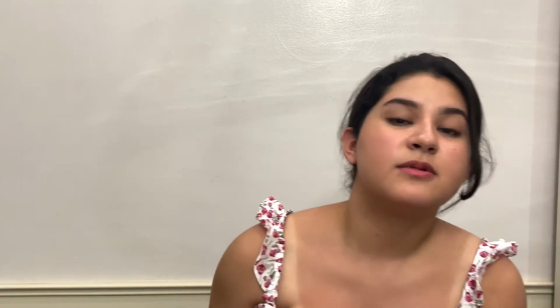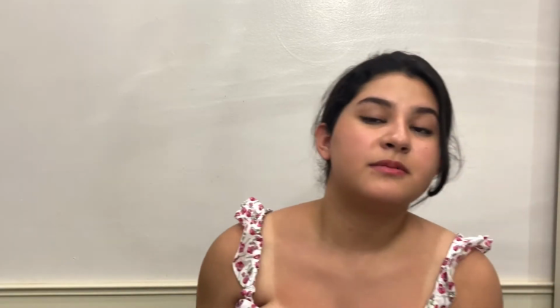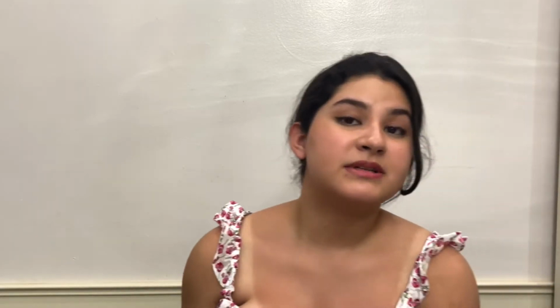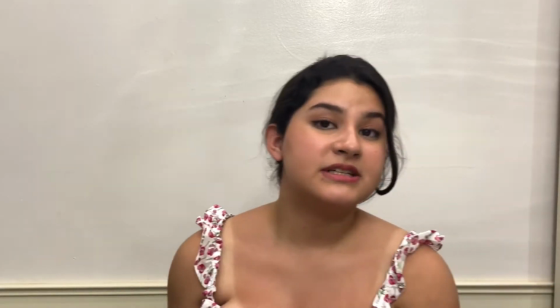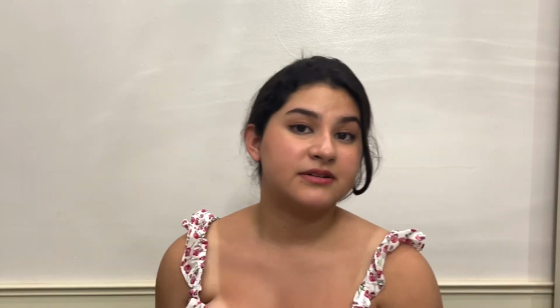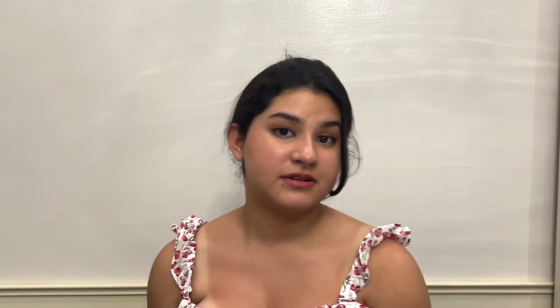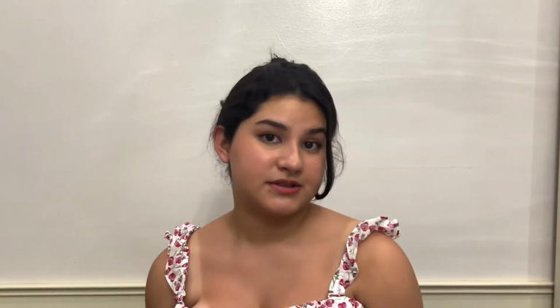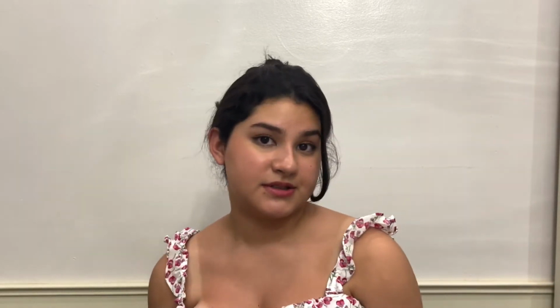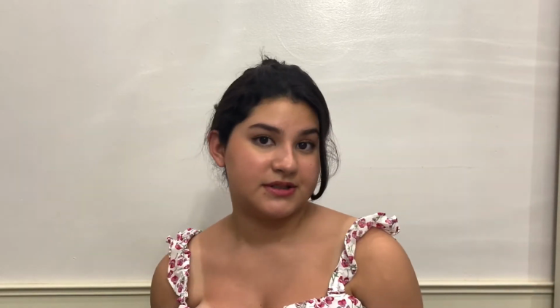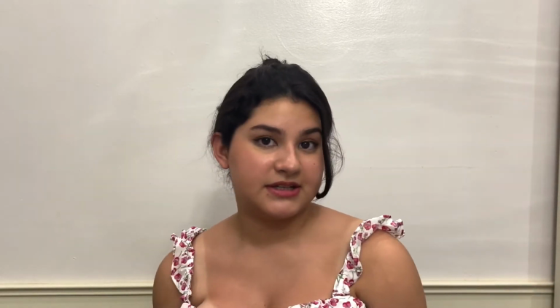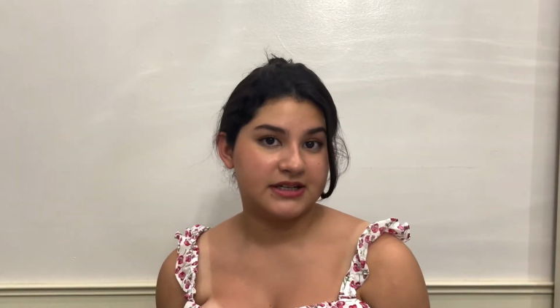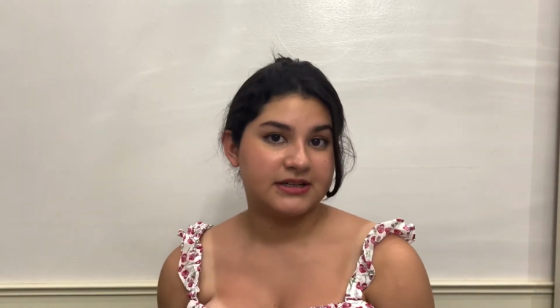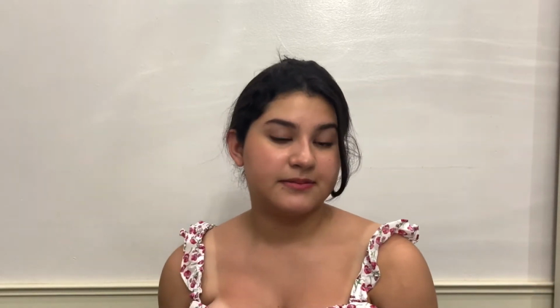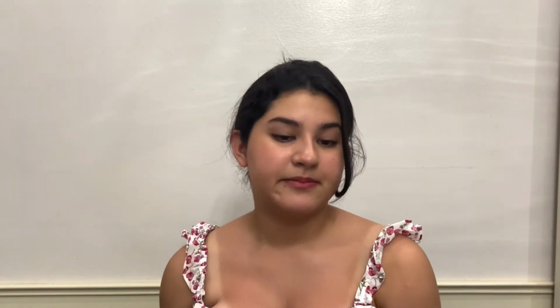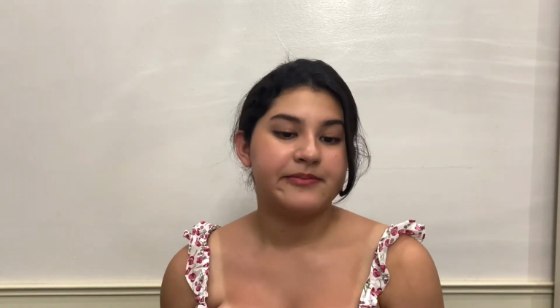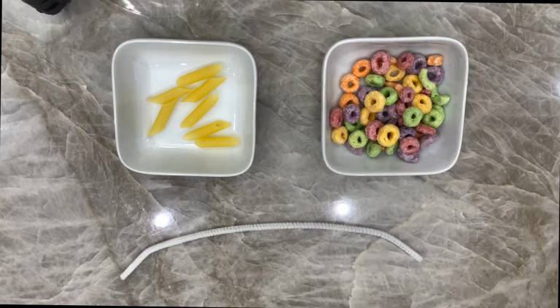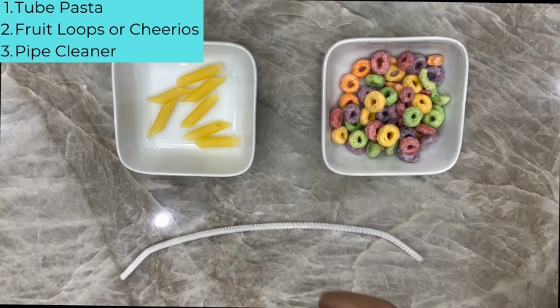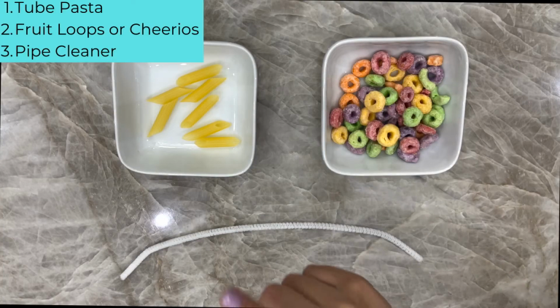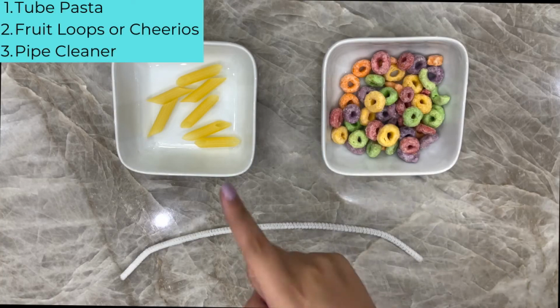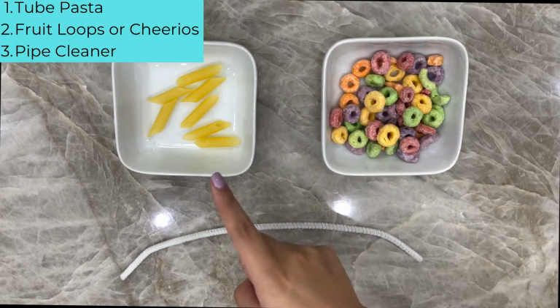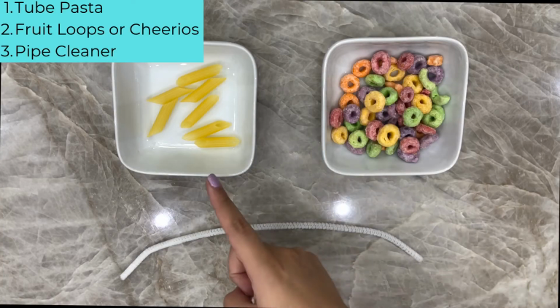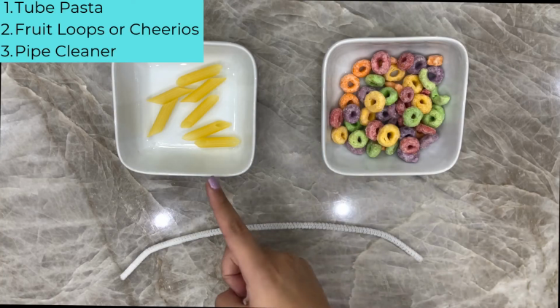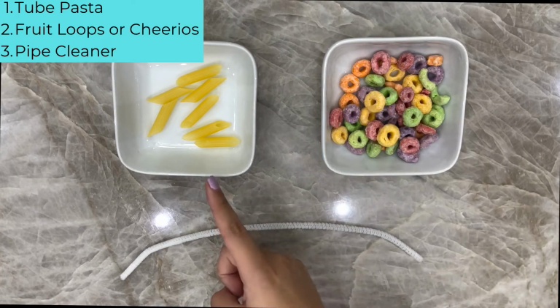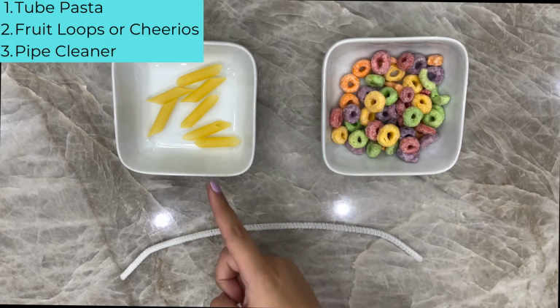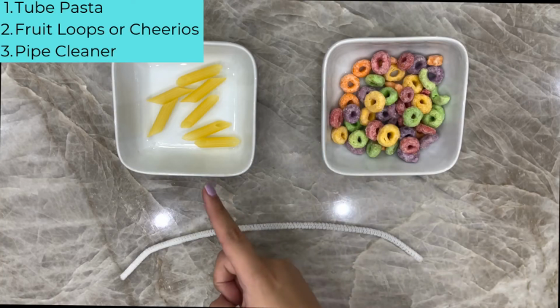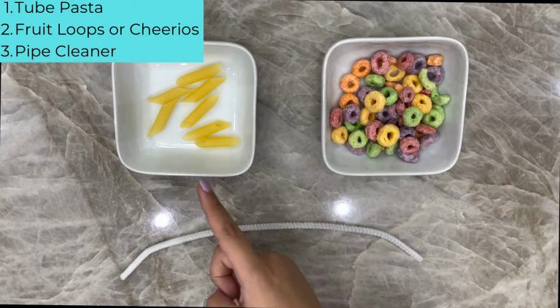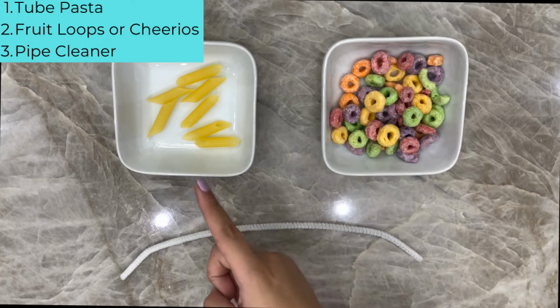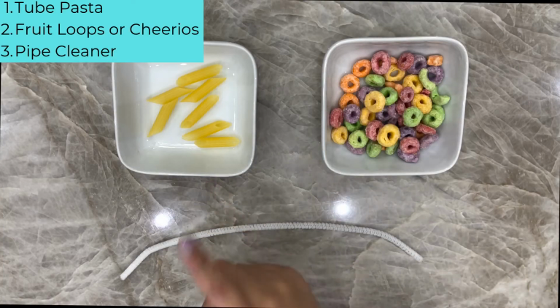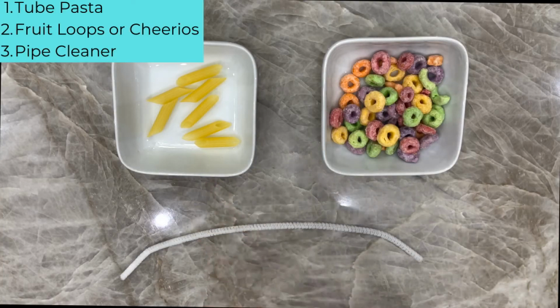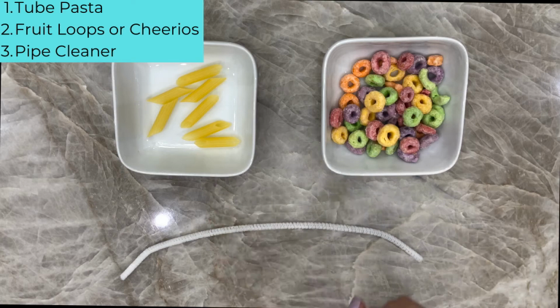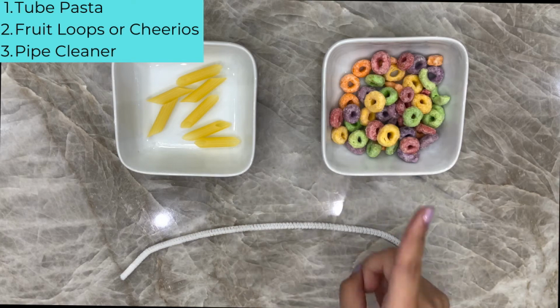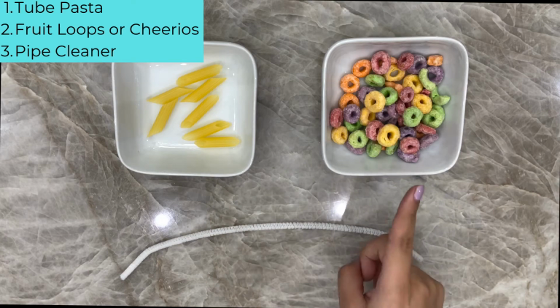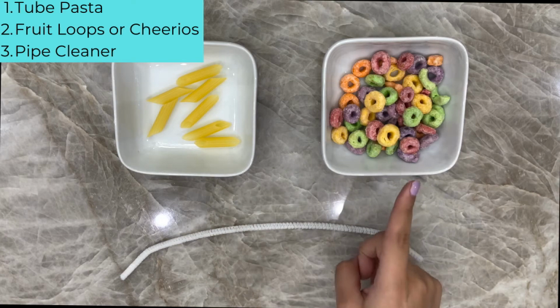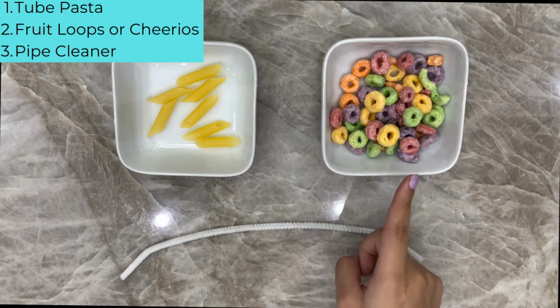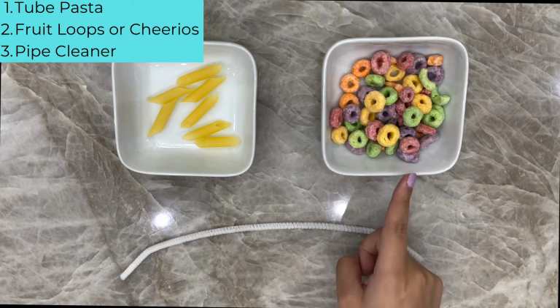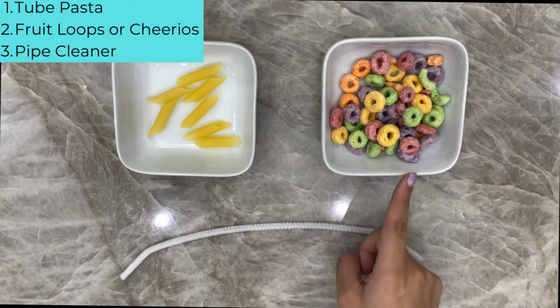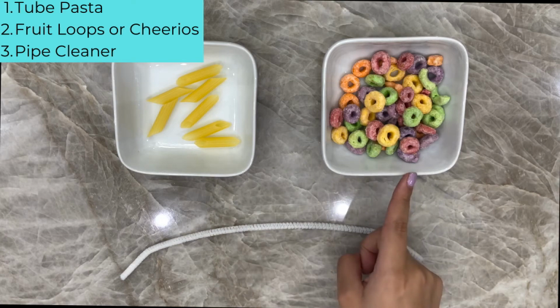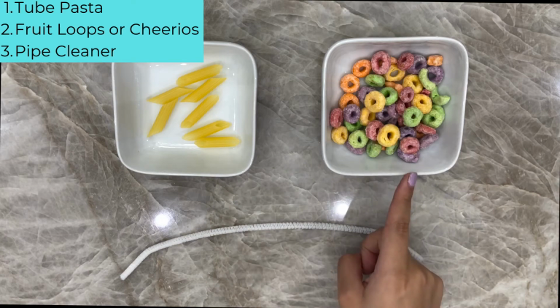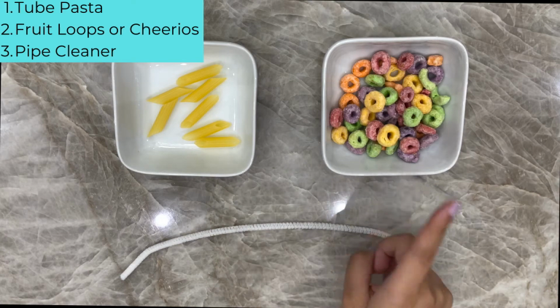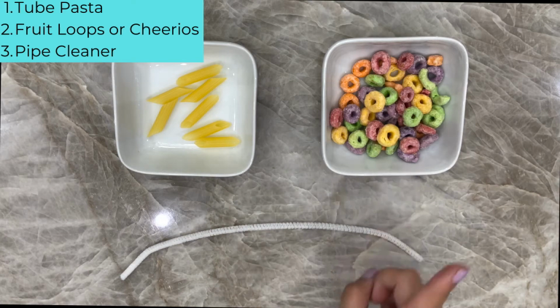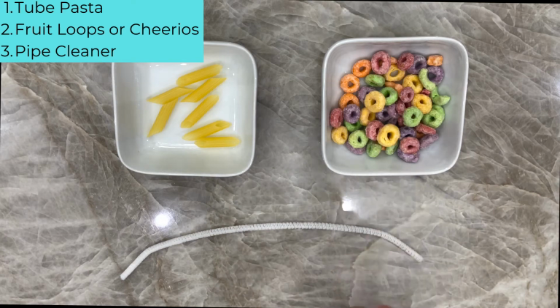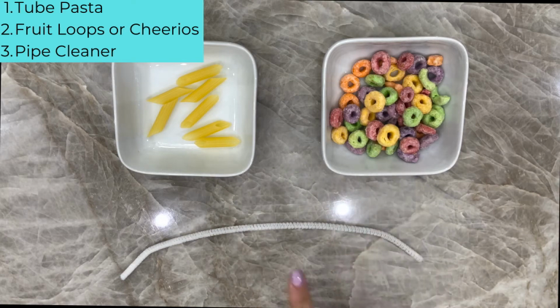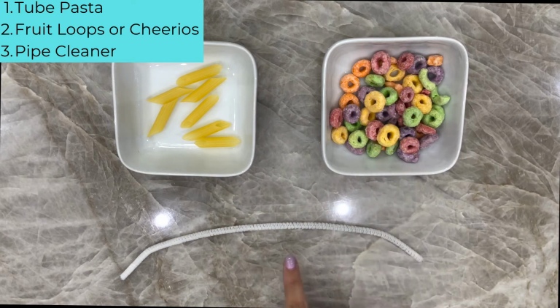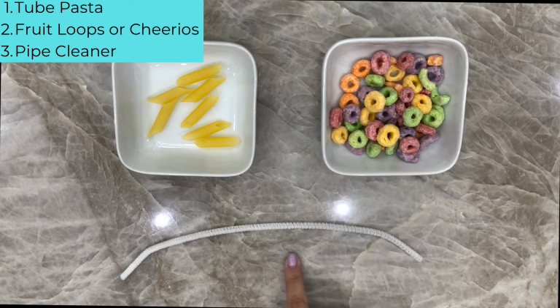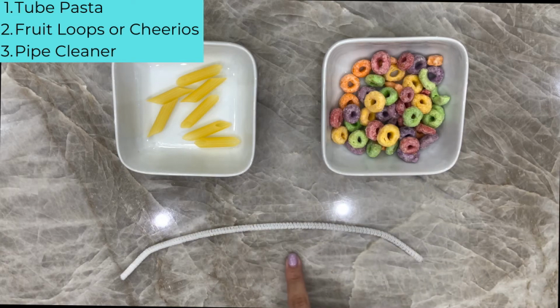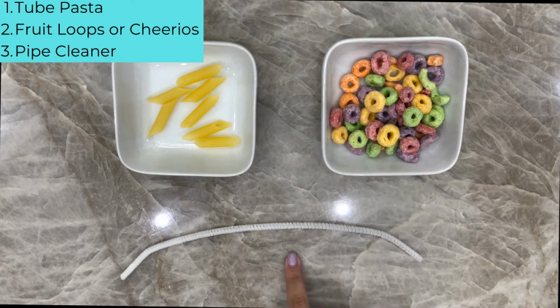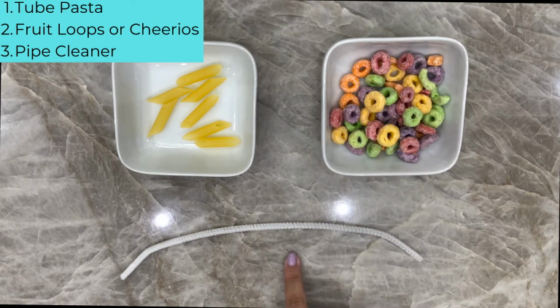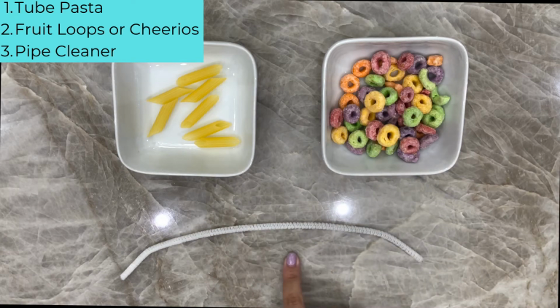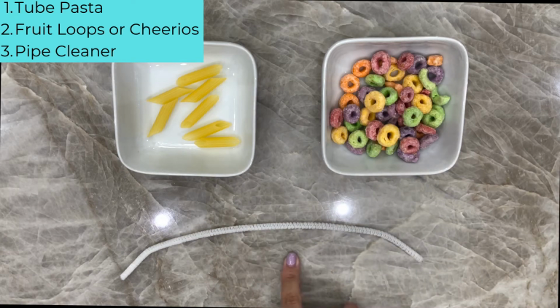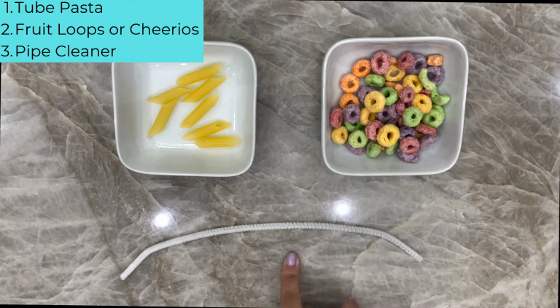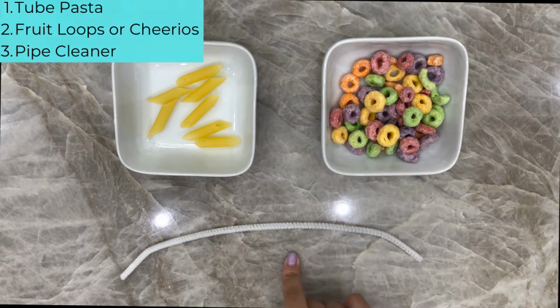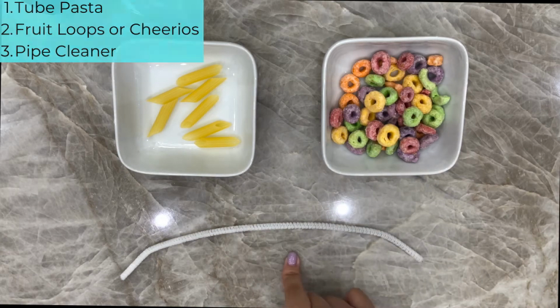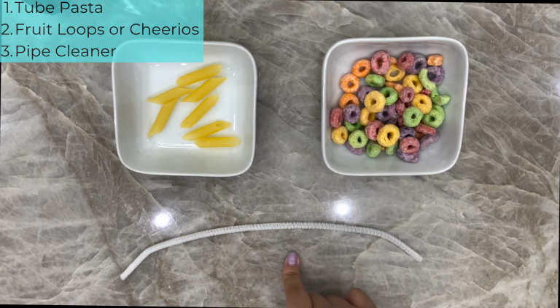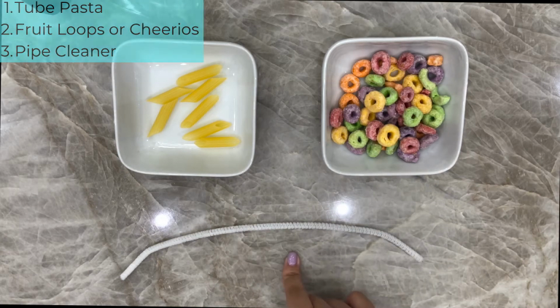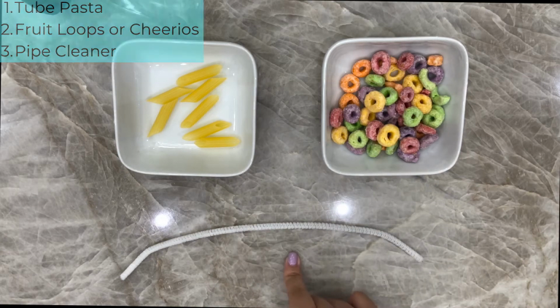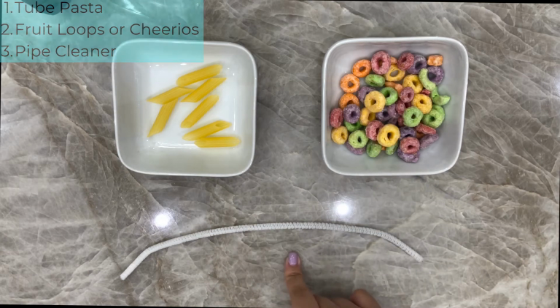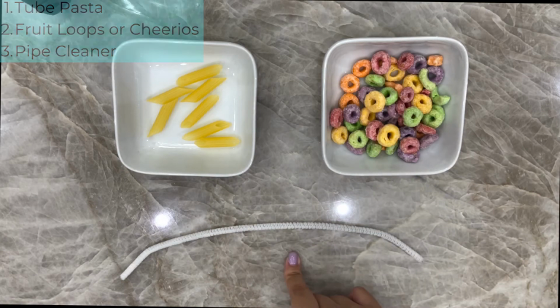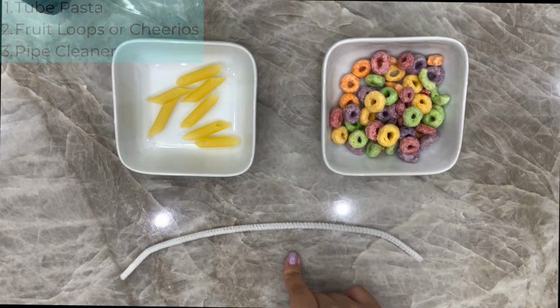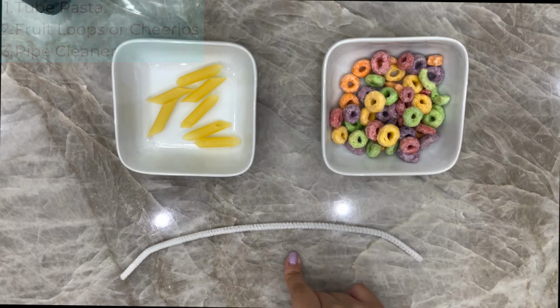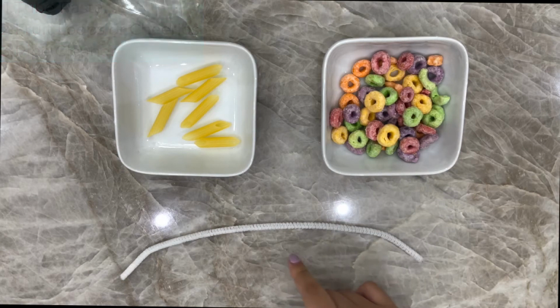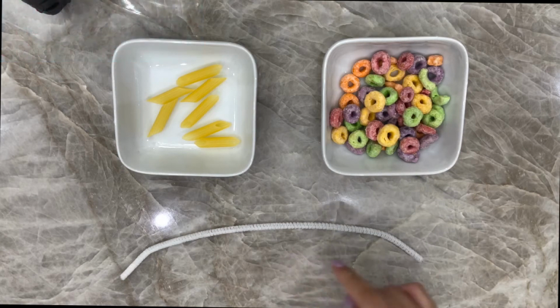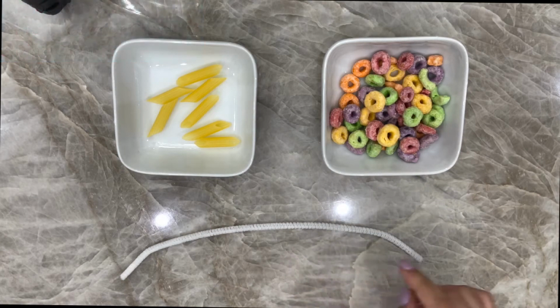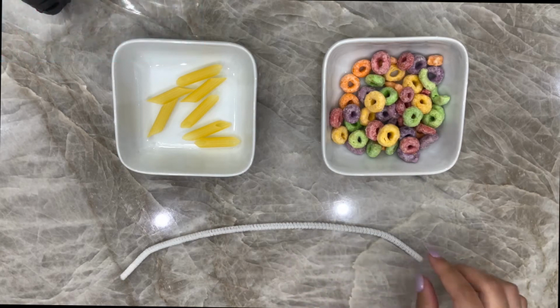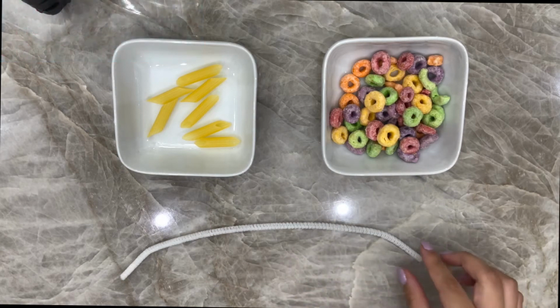What materials do you need? Two pasta, fruit loops or Cheerios, and a pipe cleaner or a string.